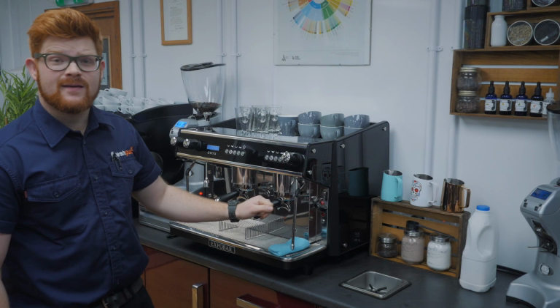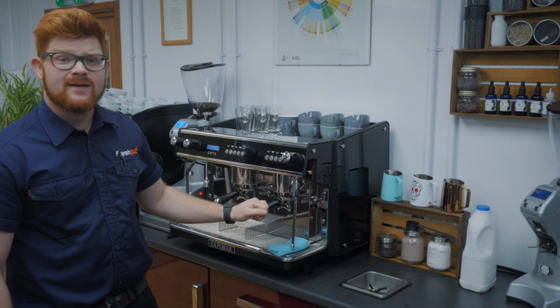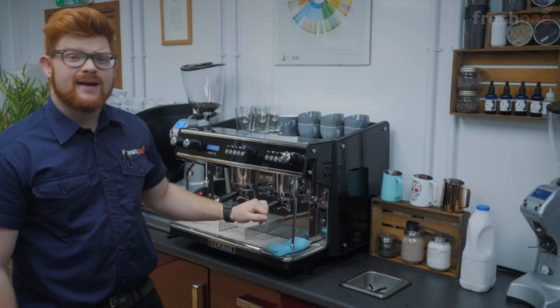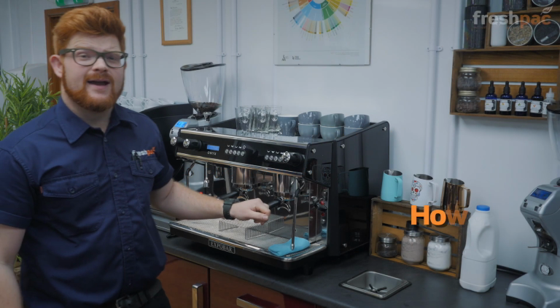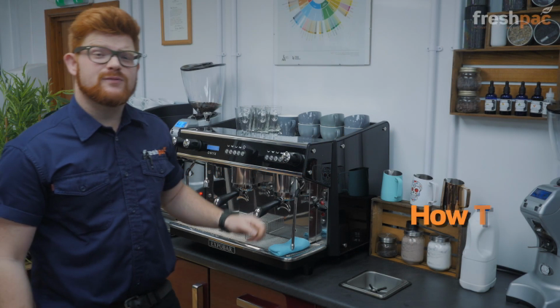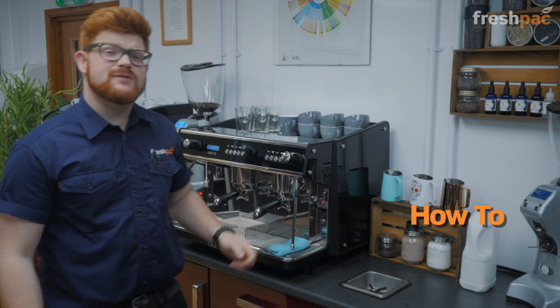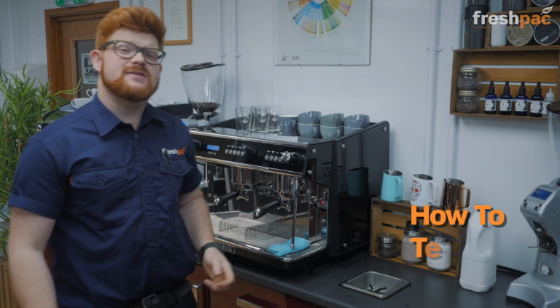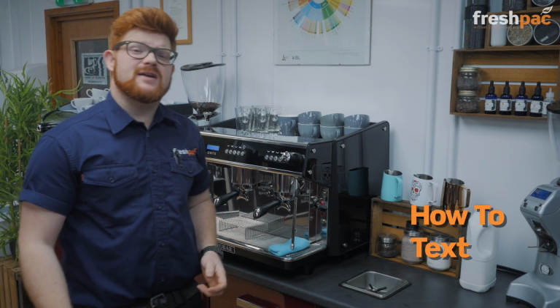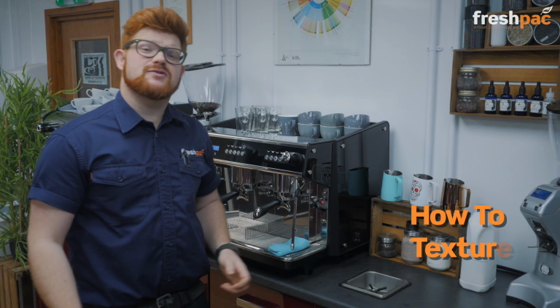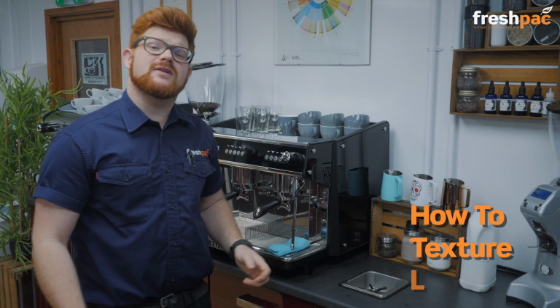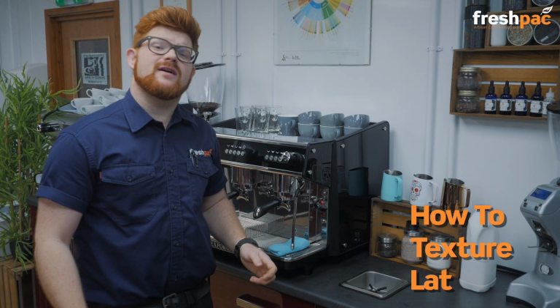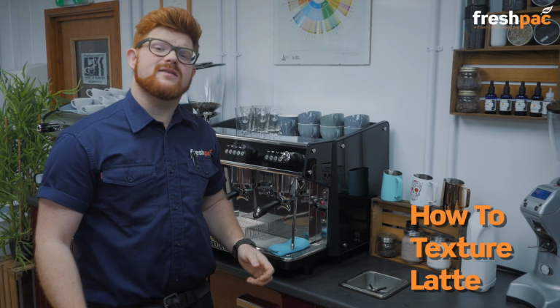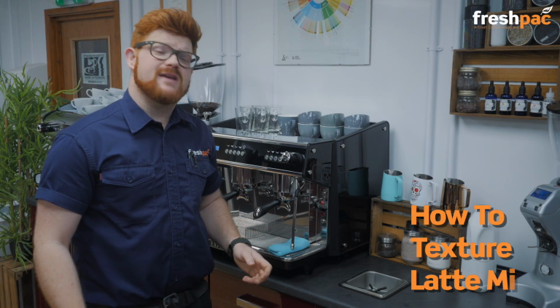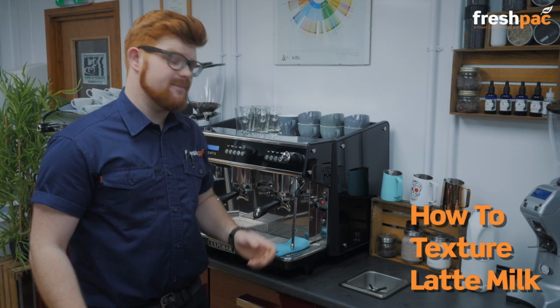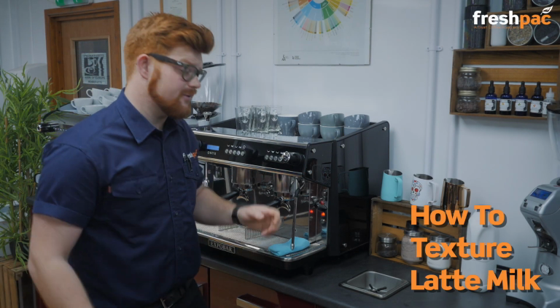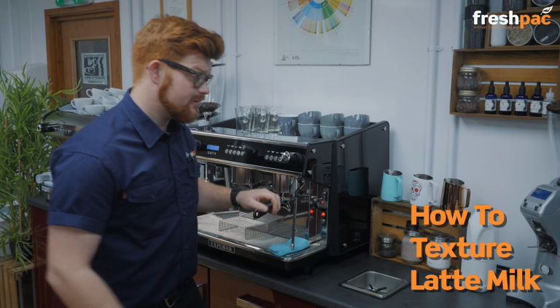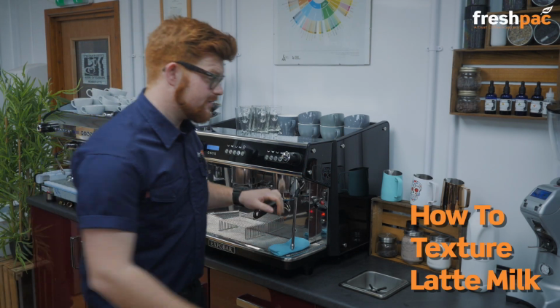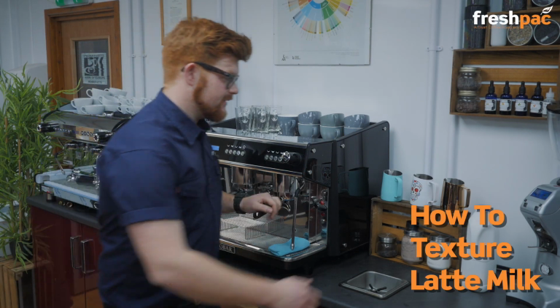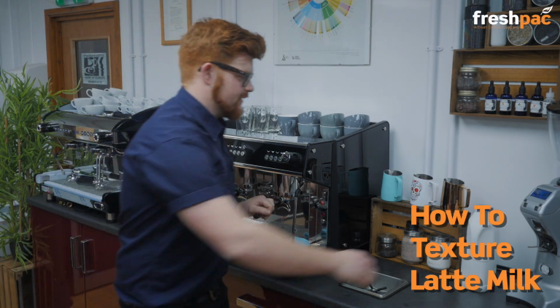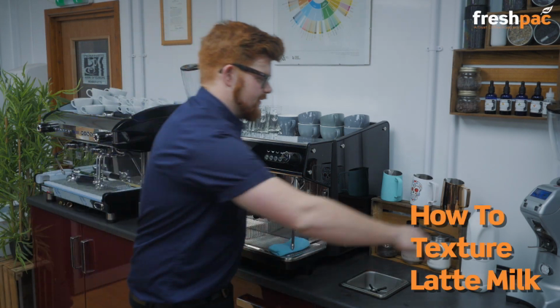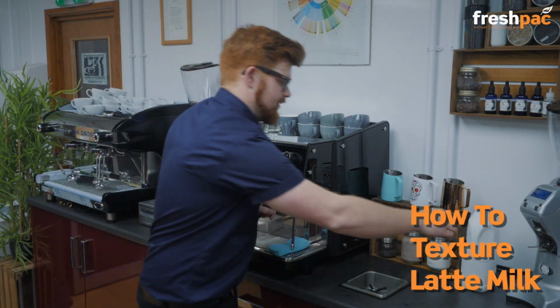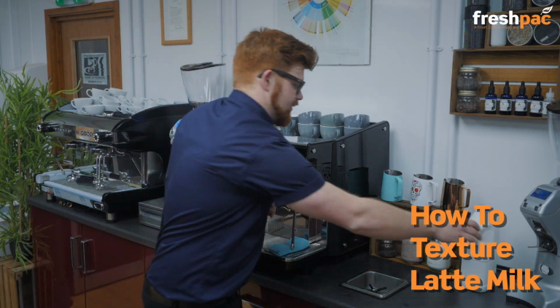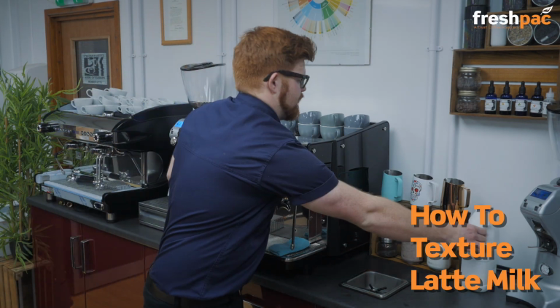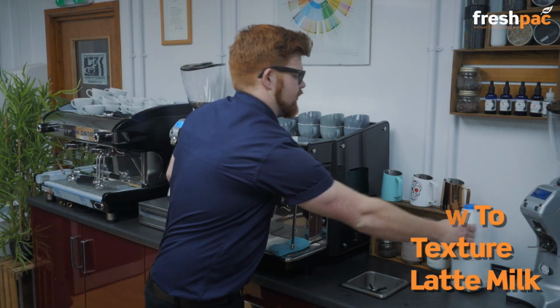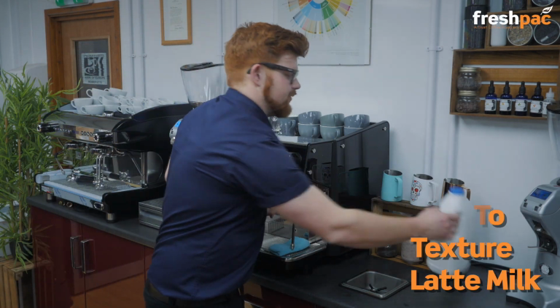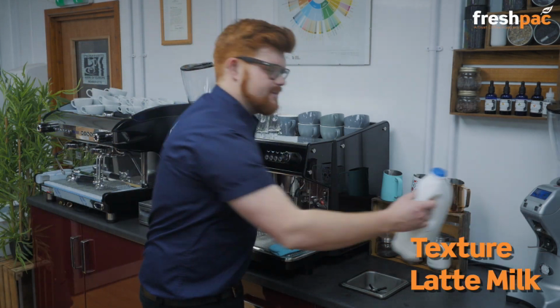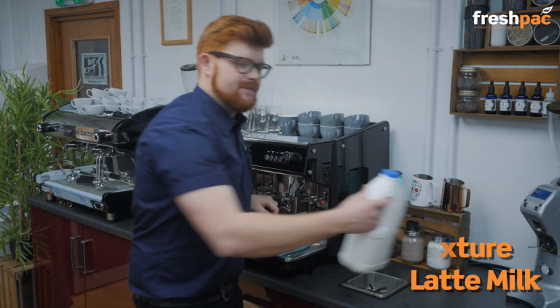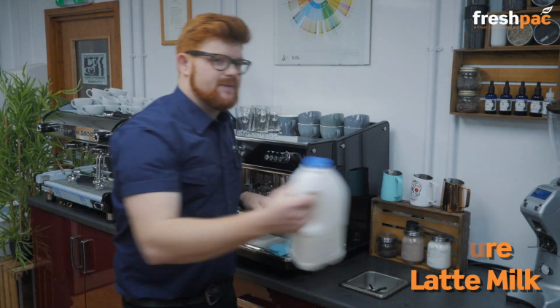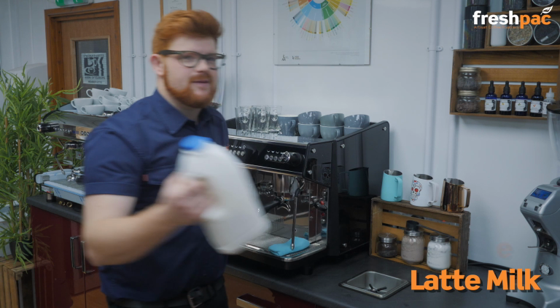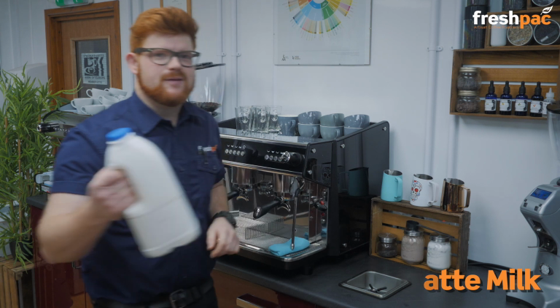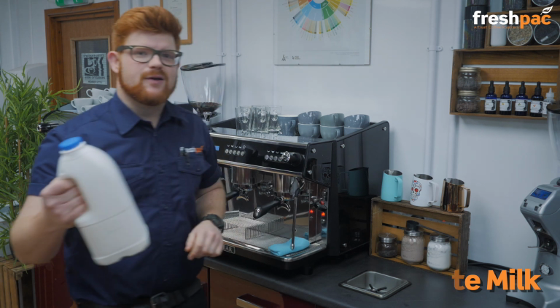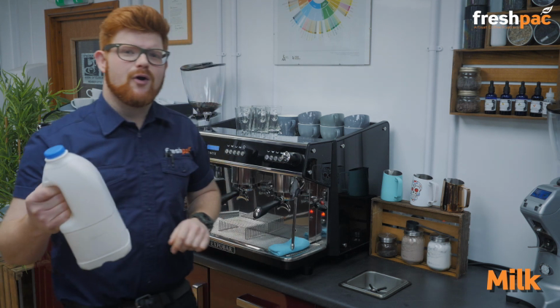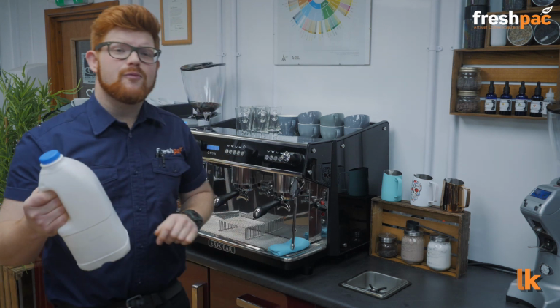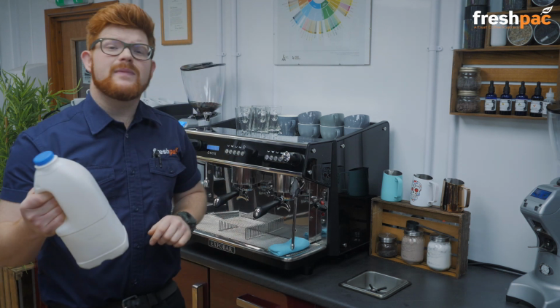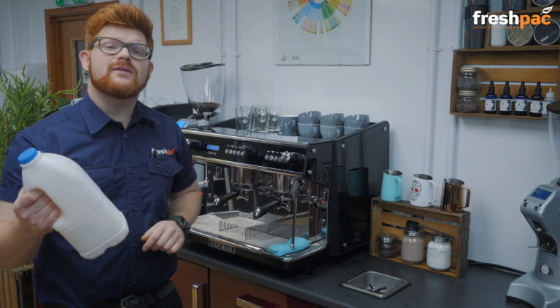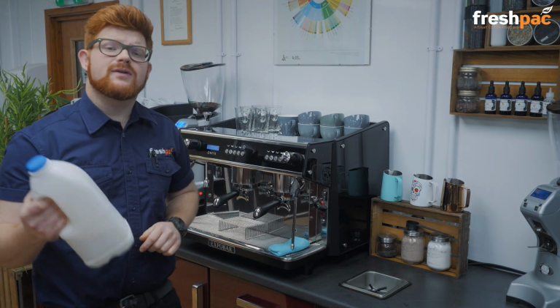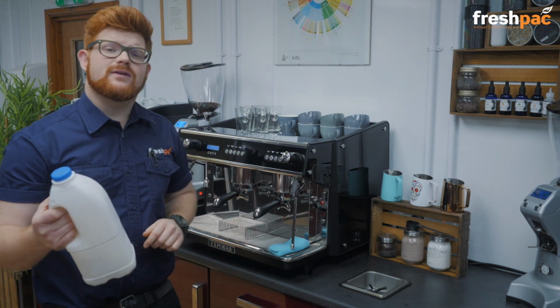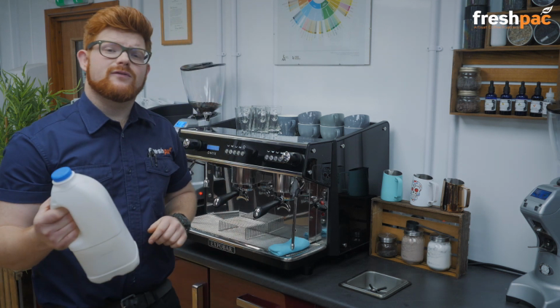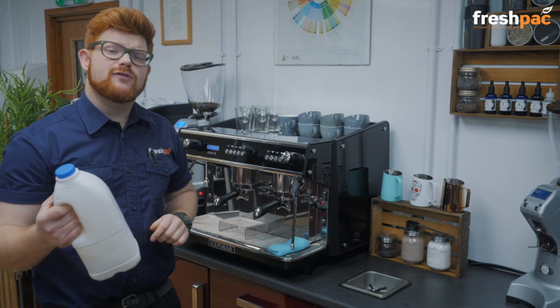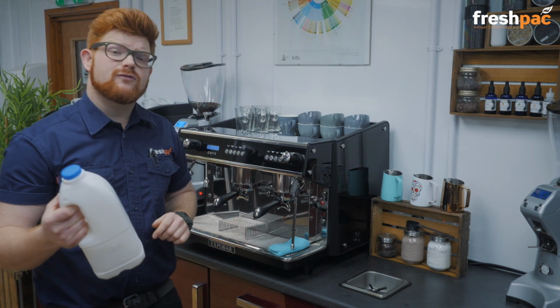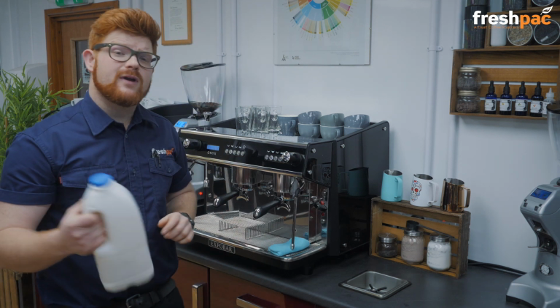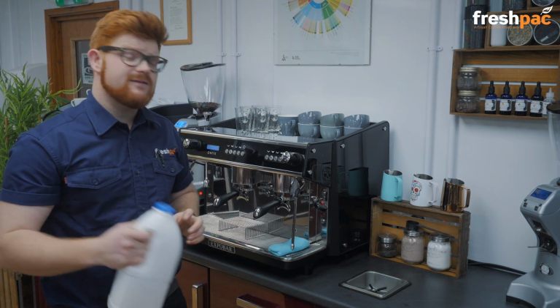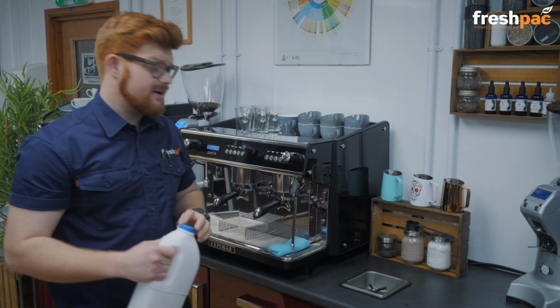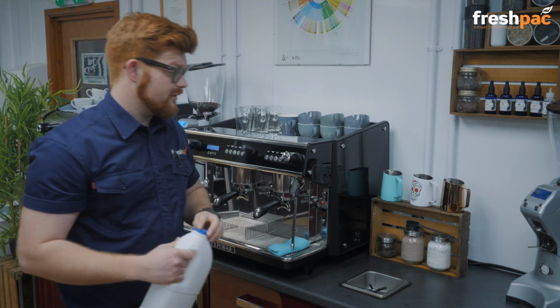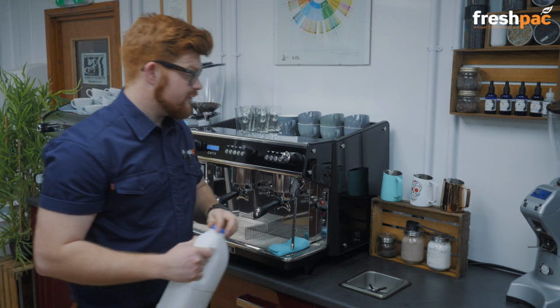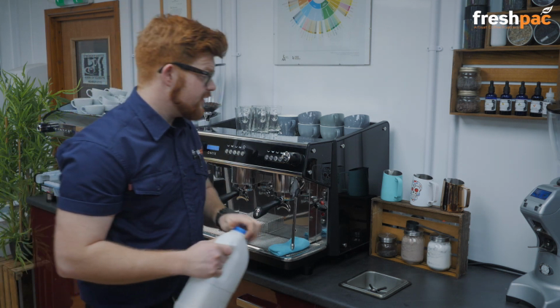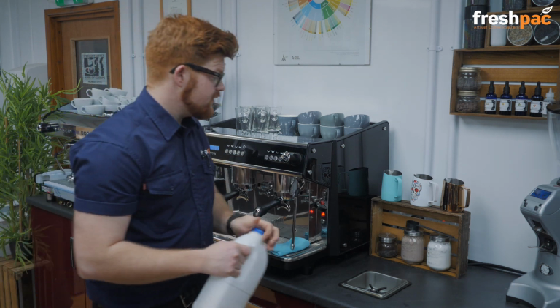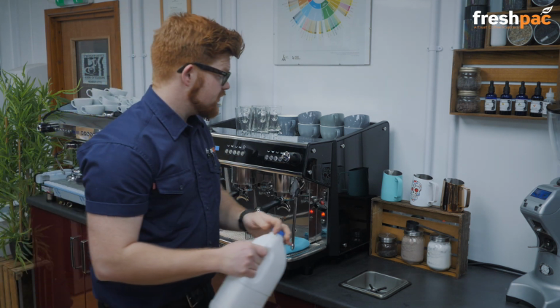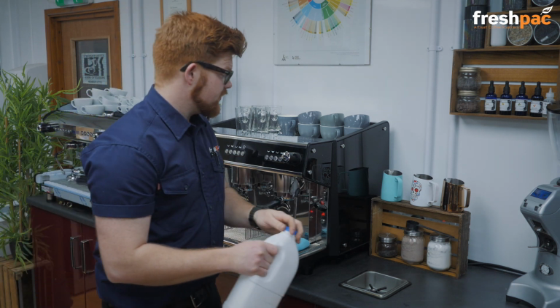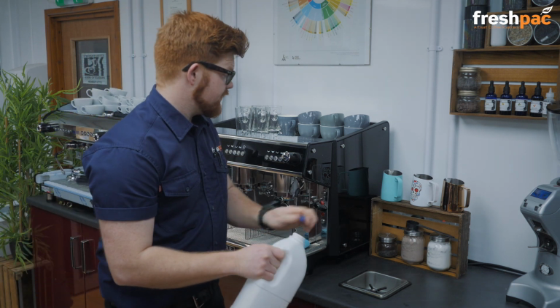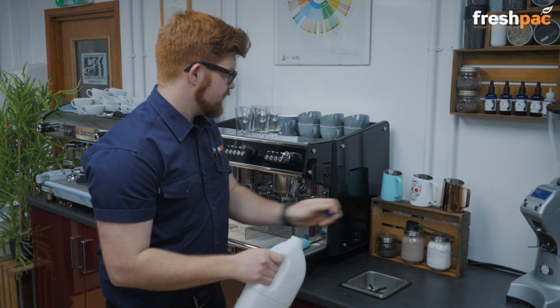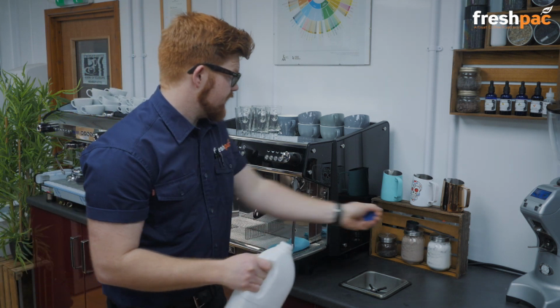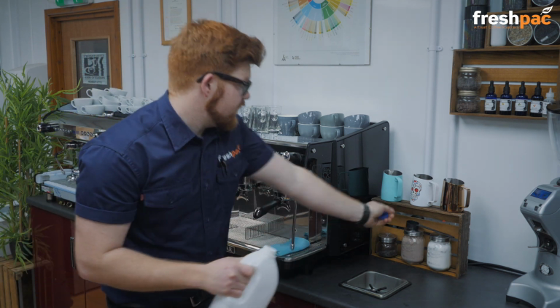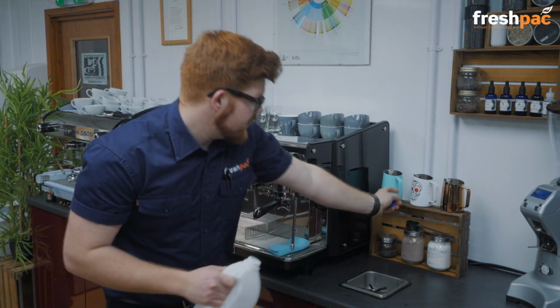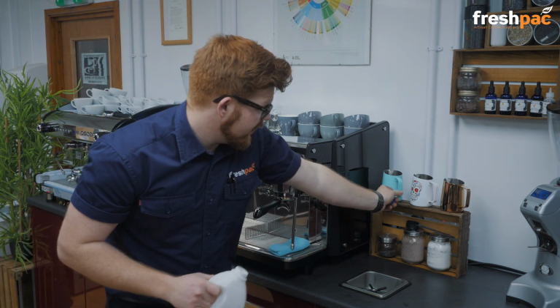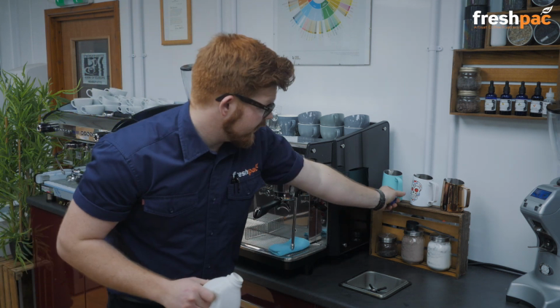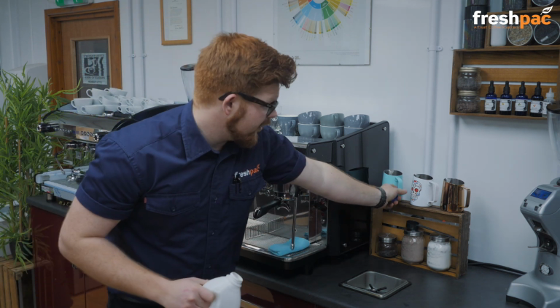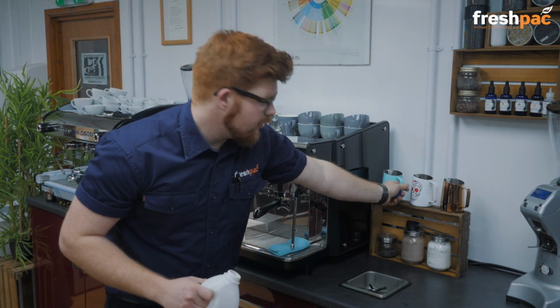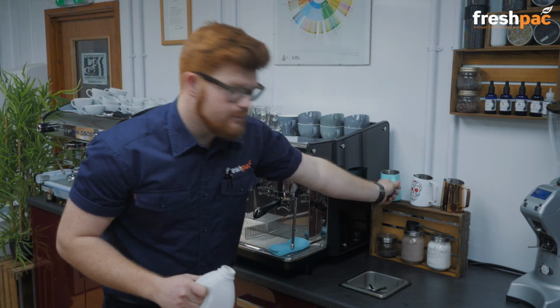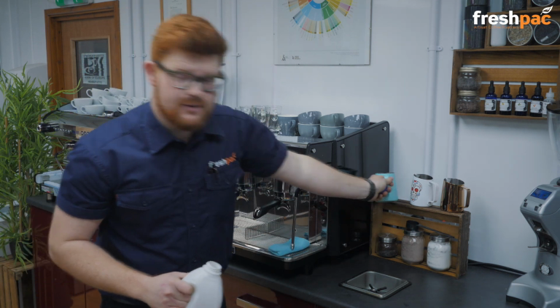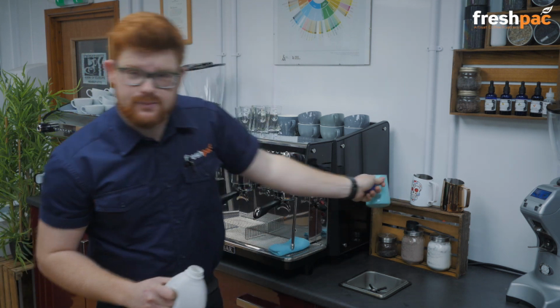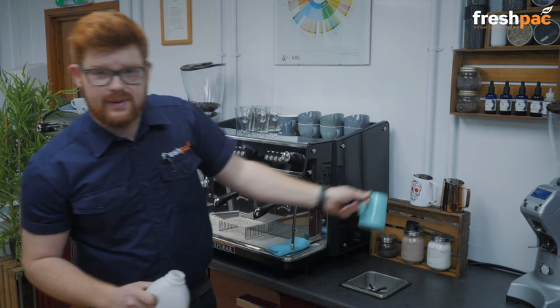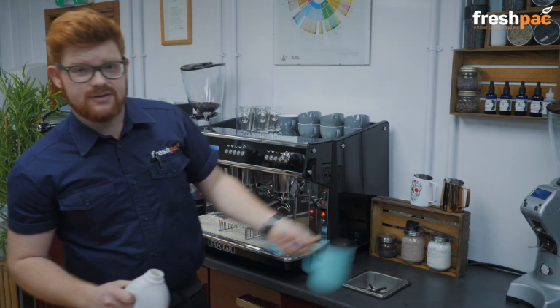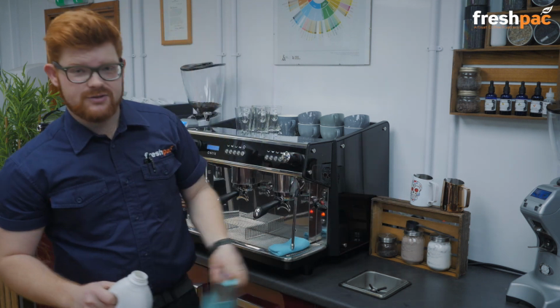How to texture latte milk. You want cold milk straight out of the fridge and a cold milk pitcher.